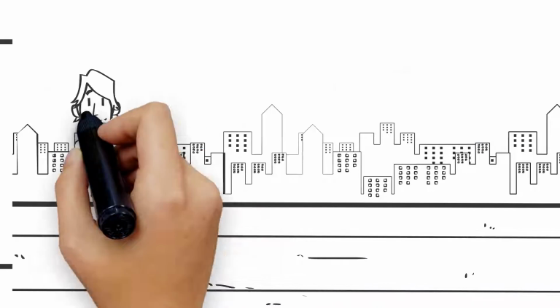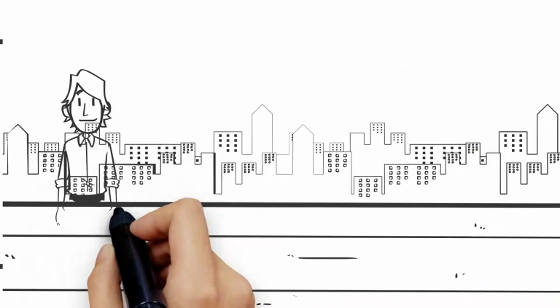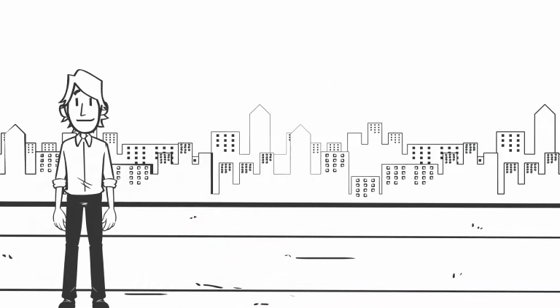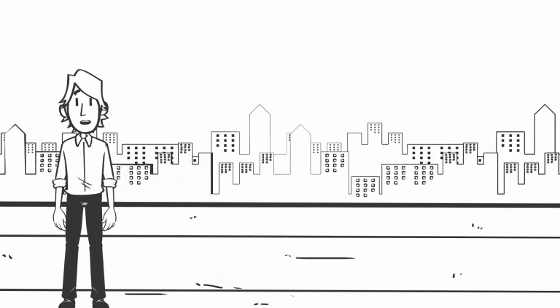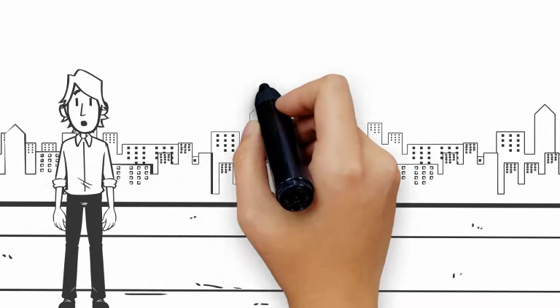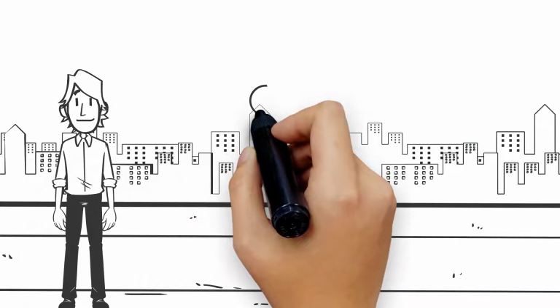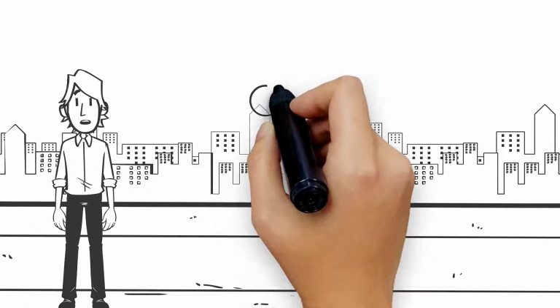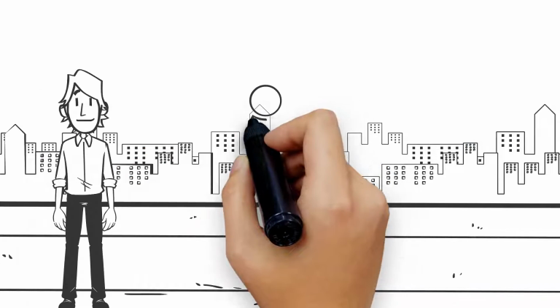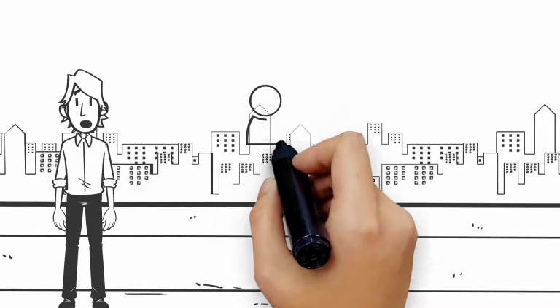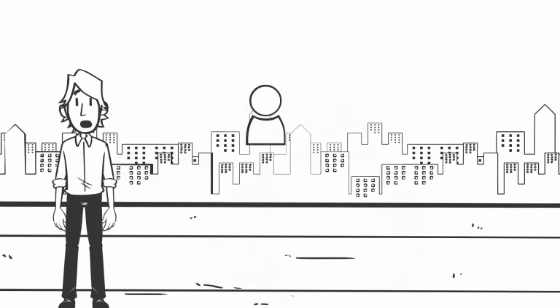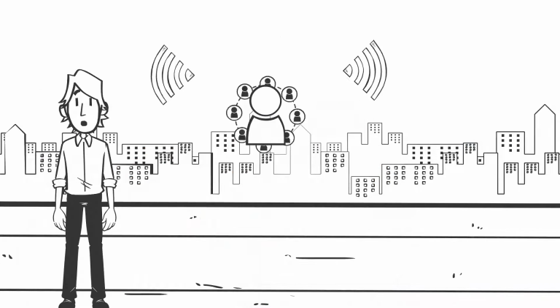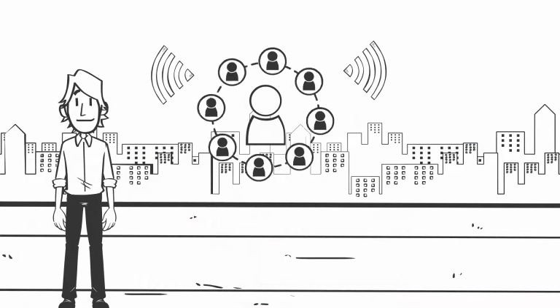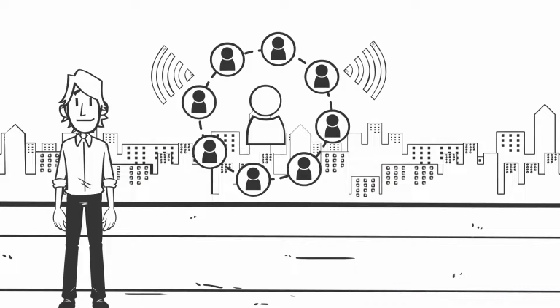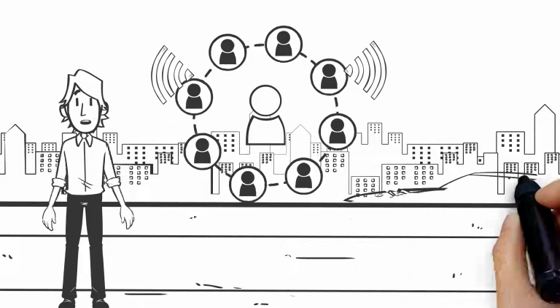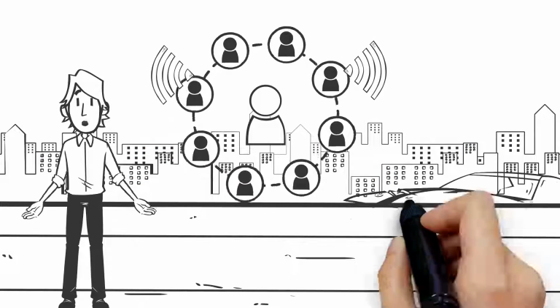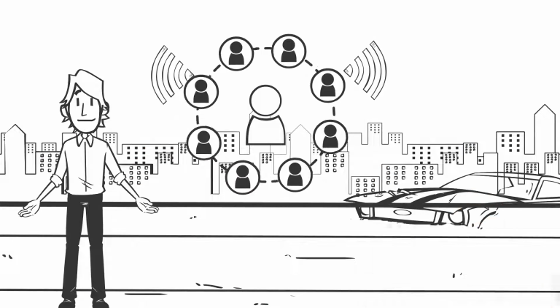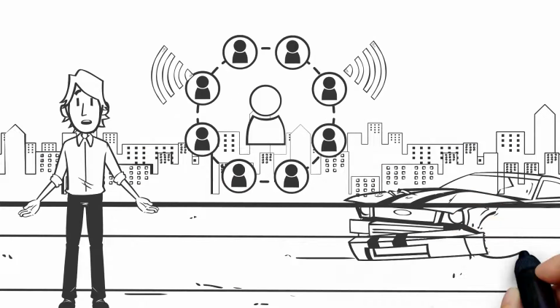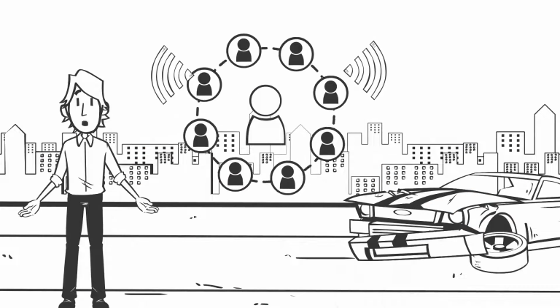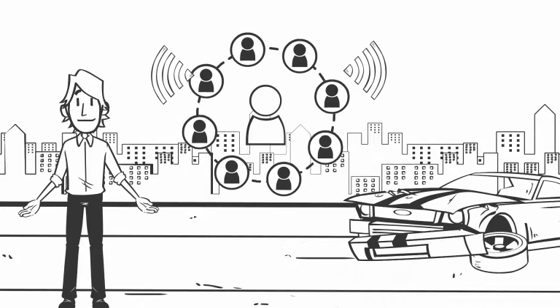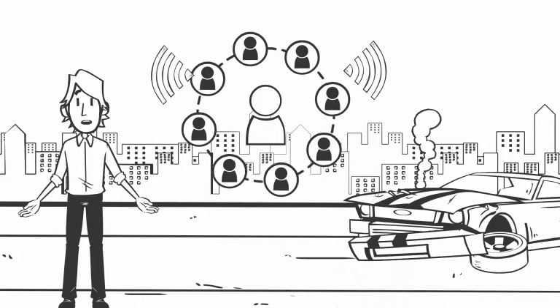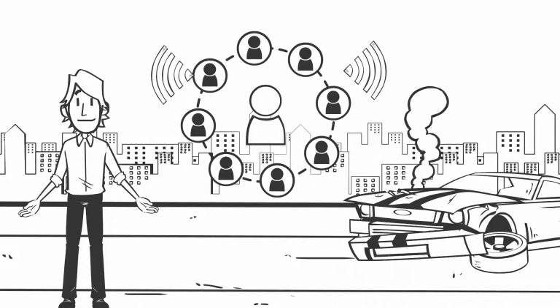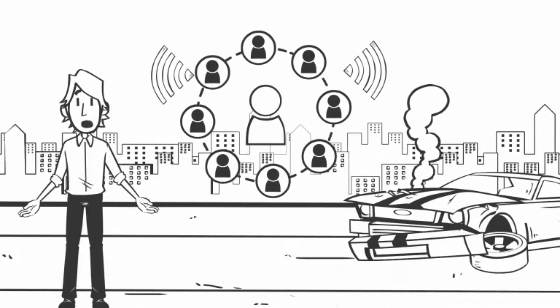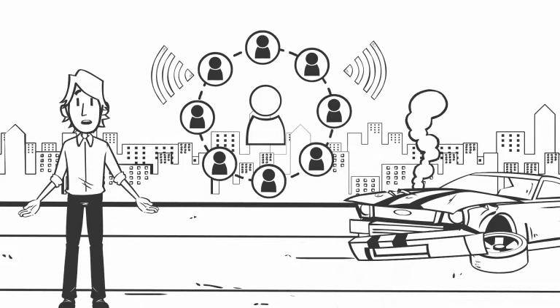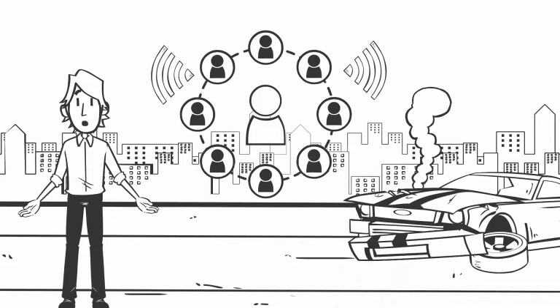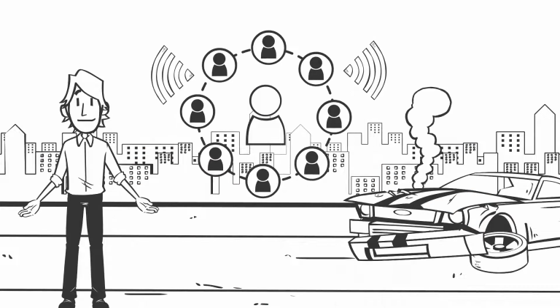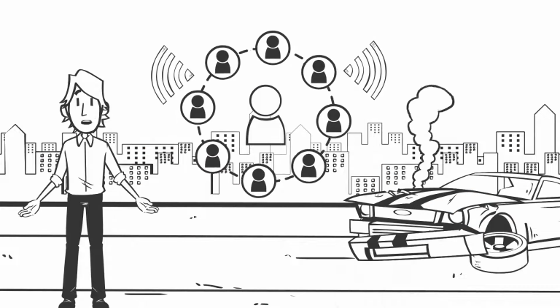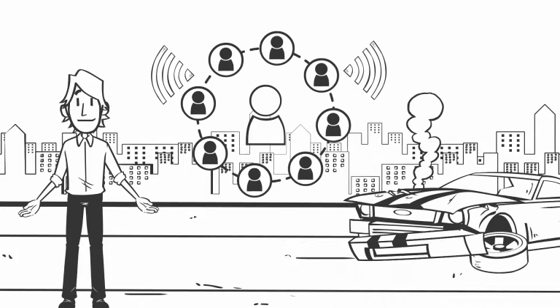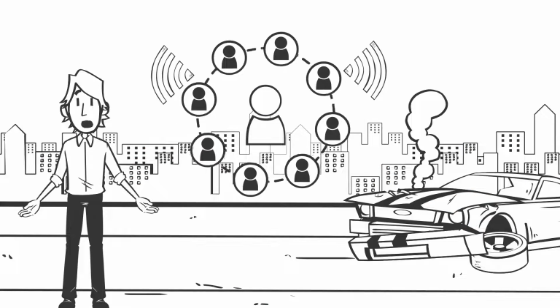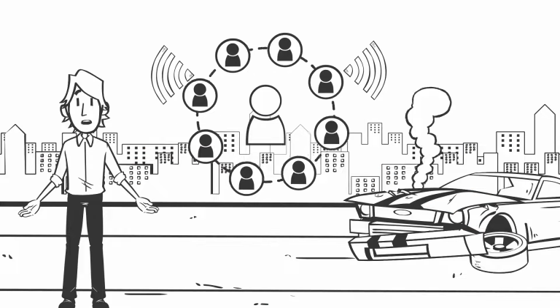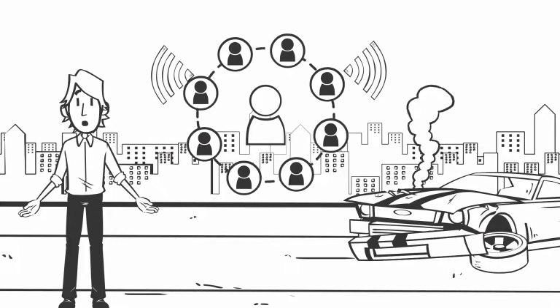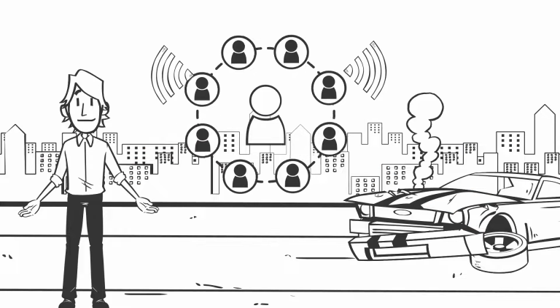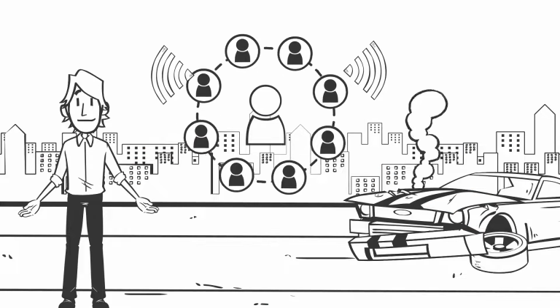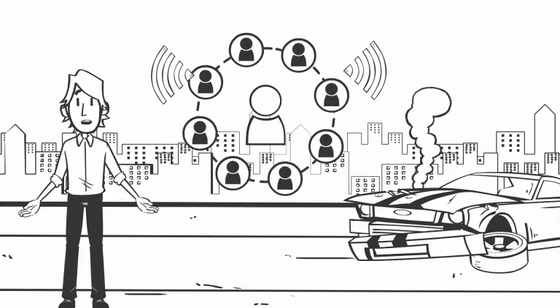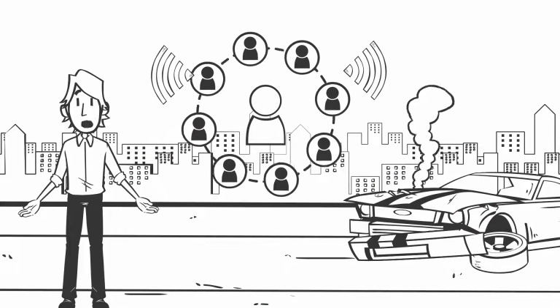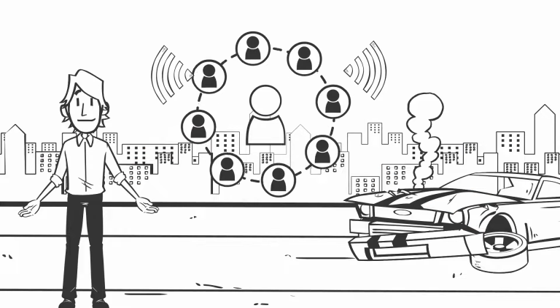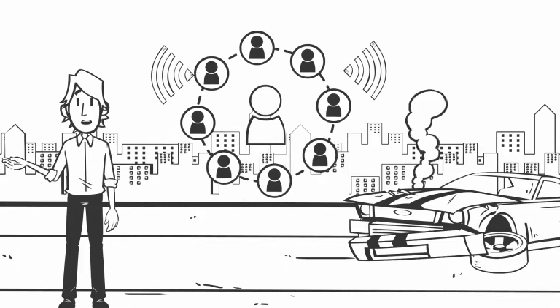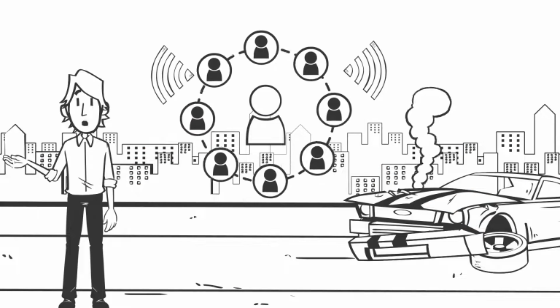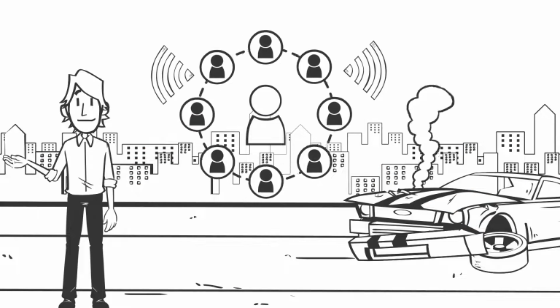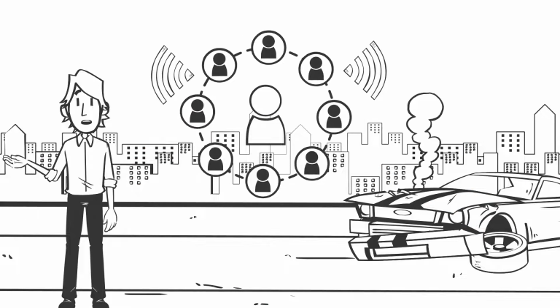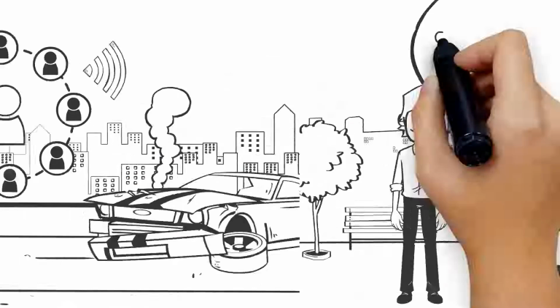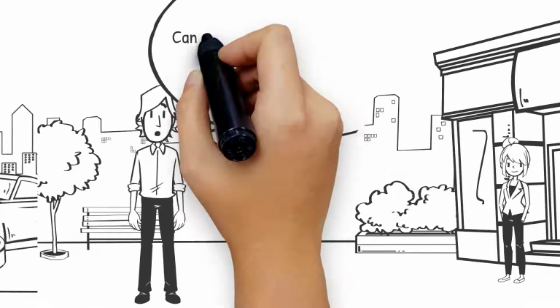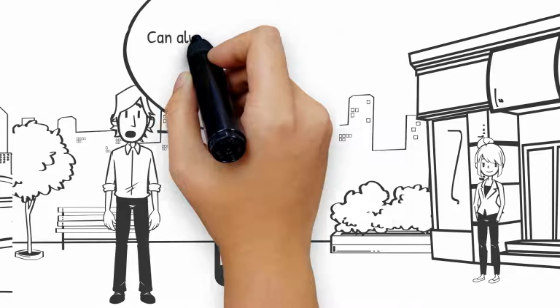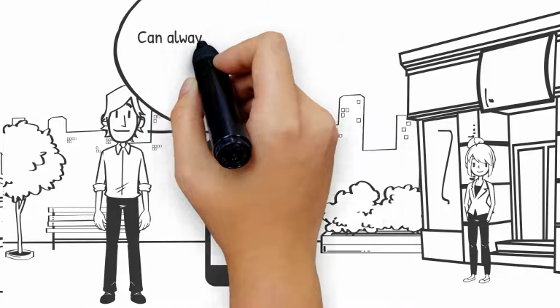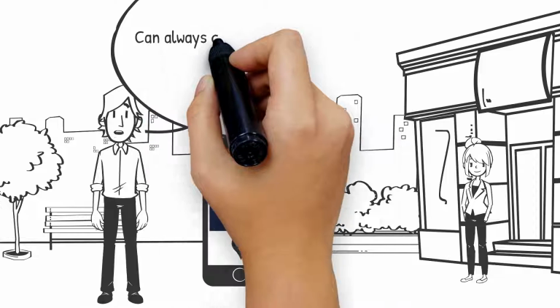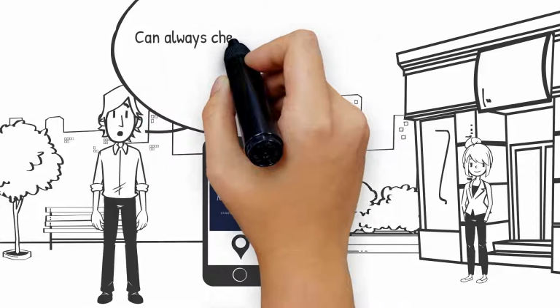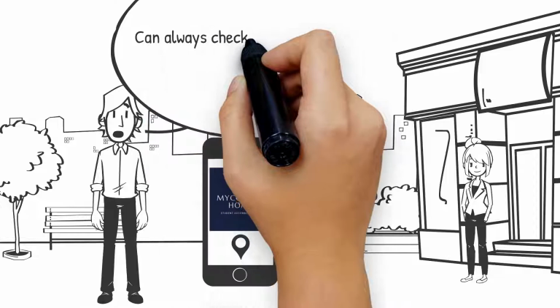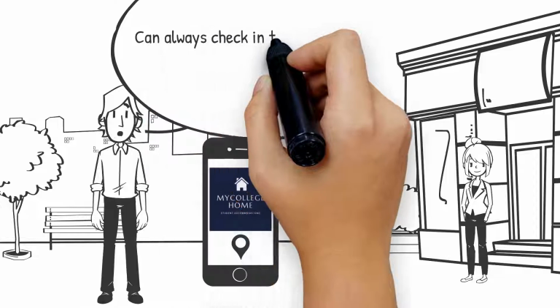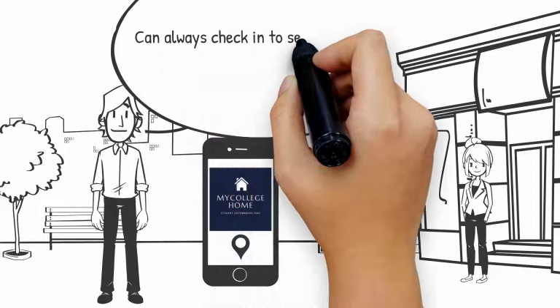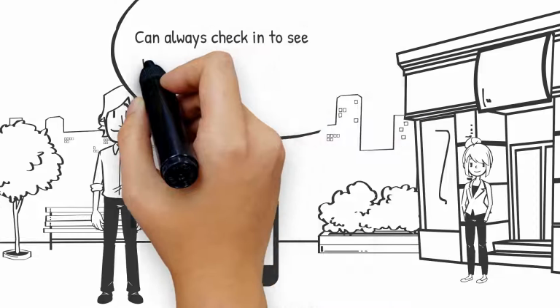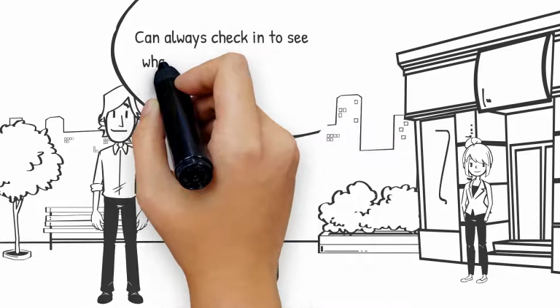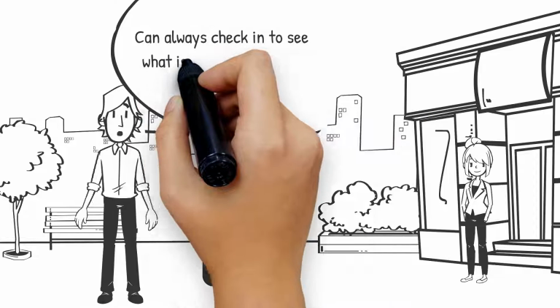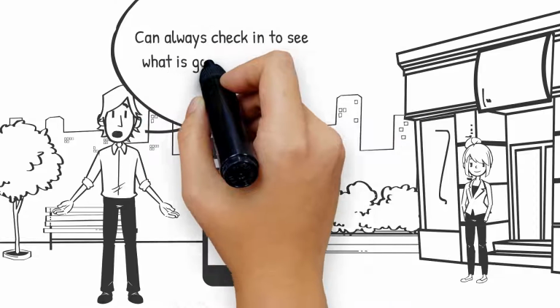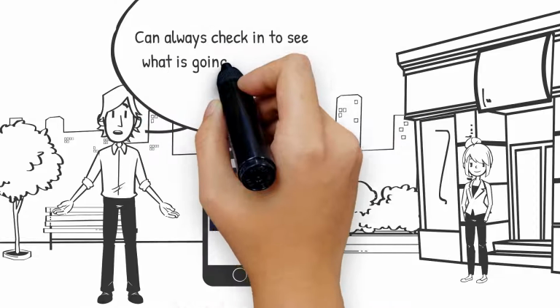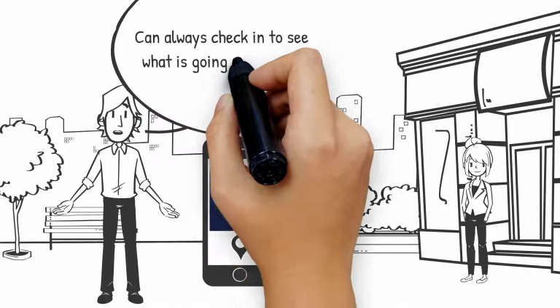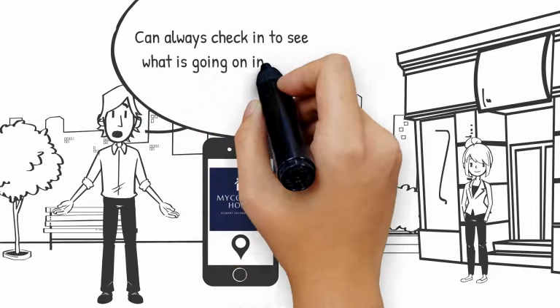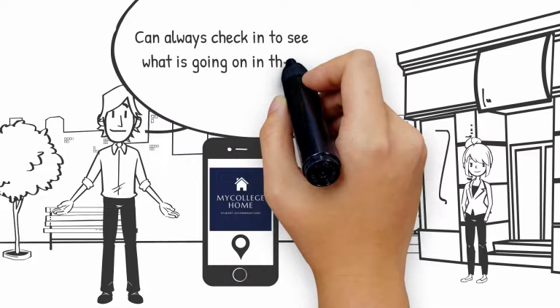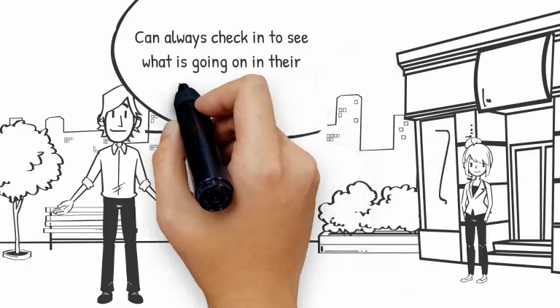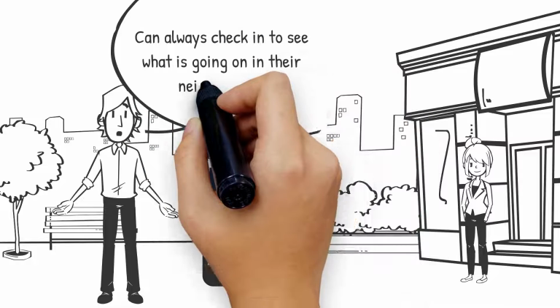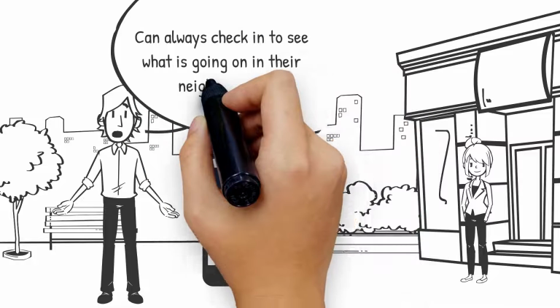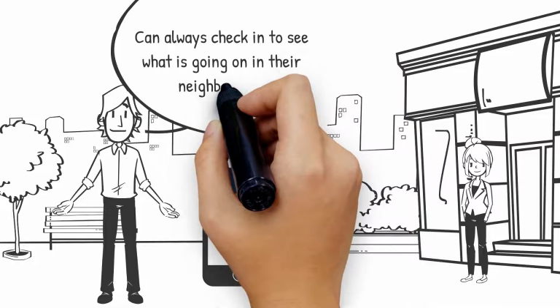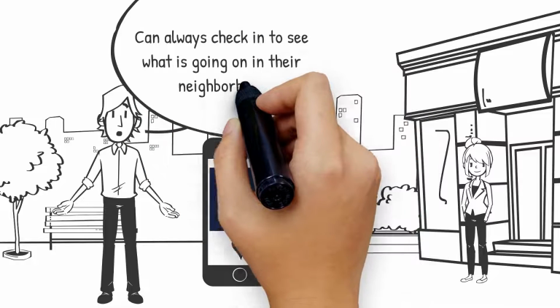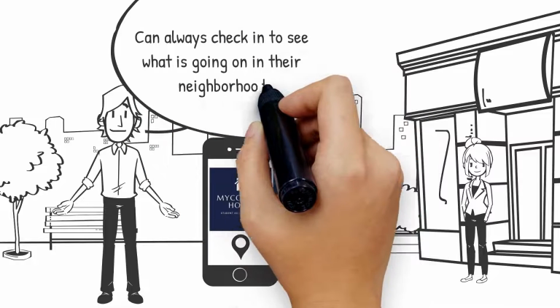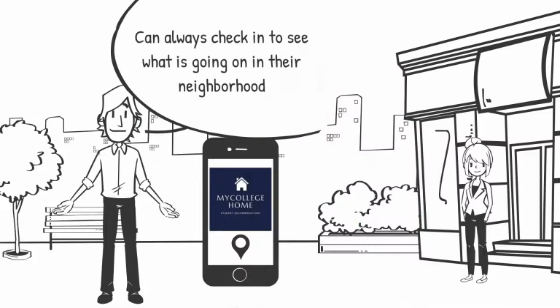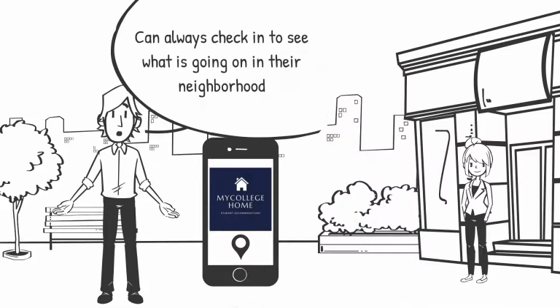Students can report incidents and live situations that have arisen so the community is aware and can always check in to see what is going on in their neighborhood.